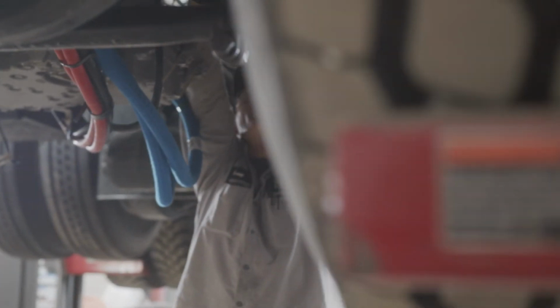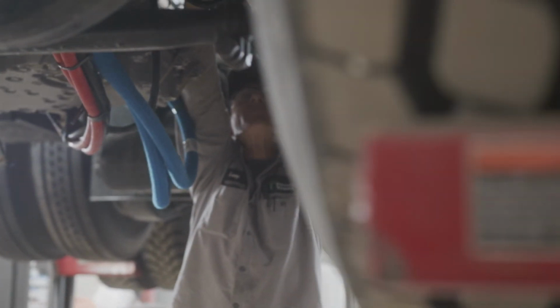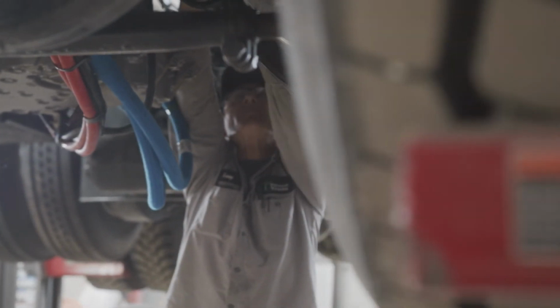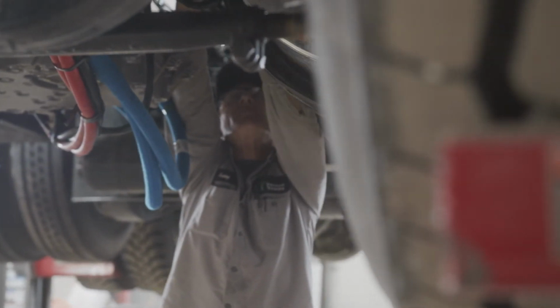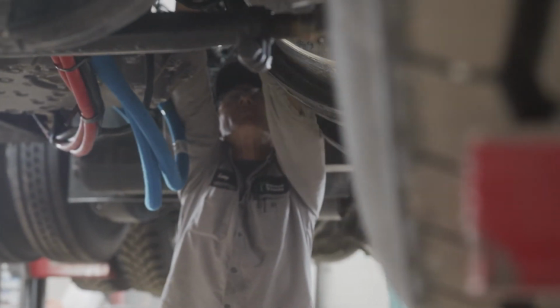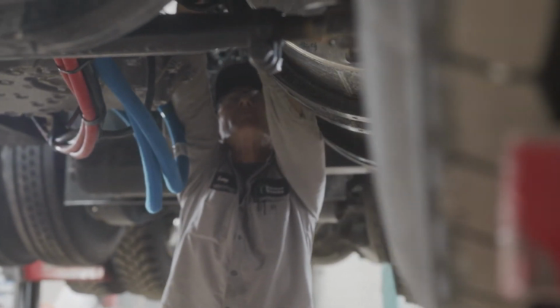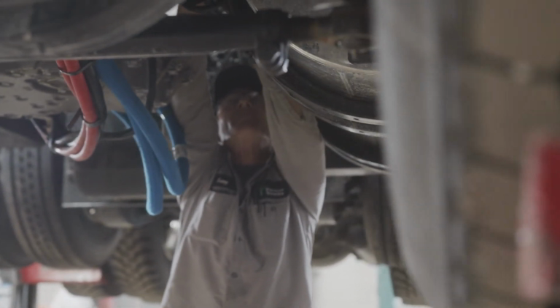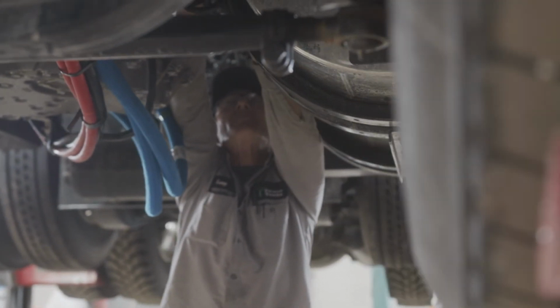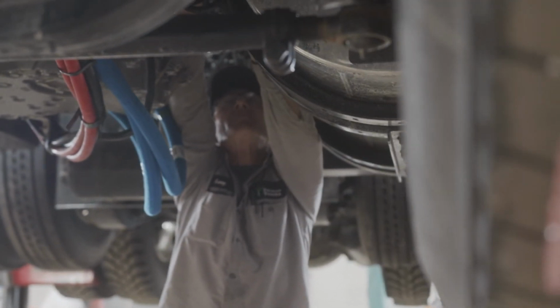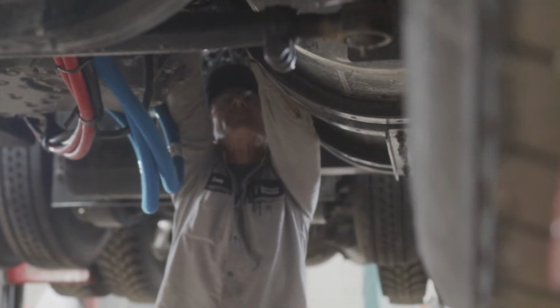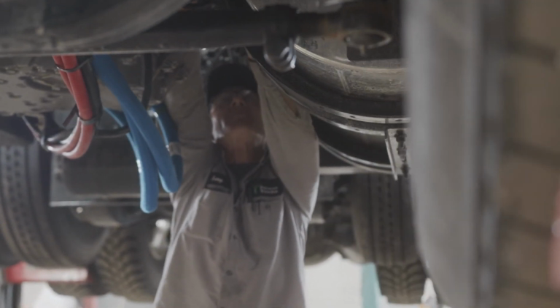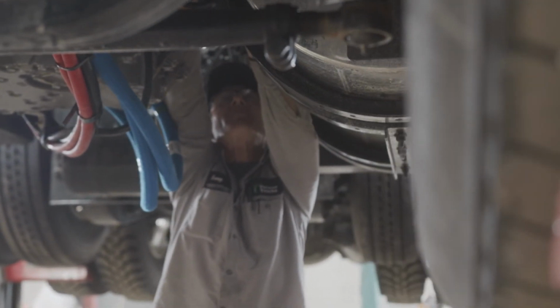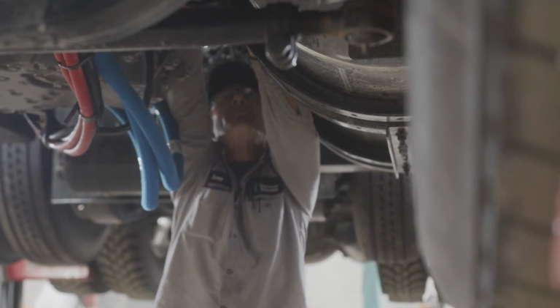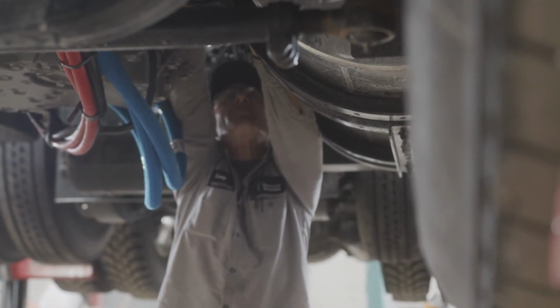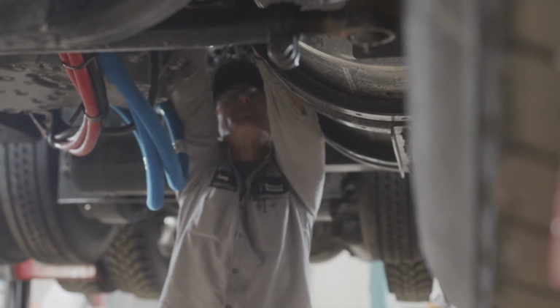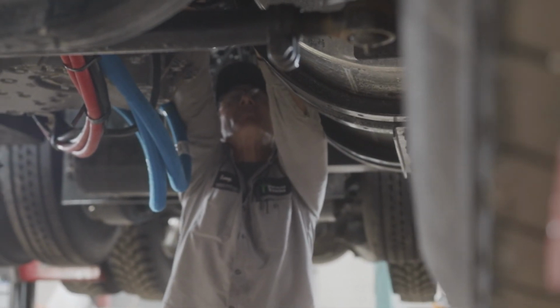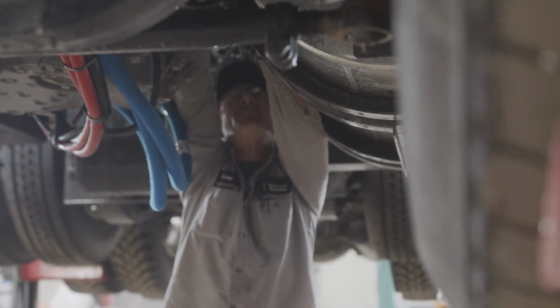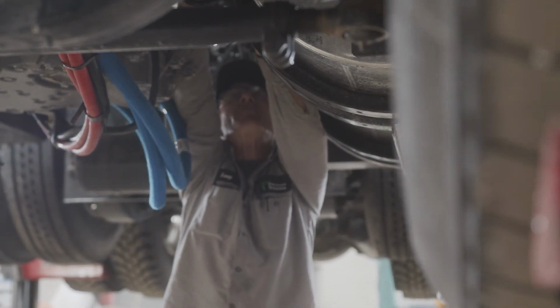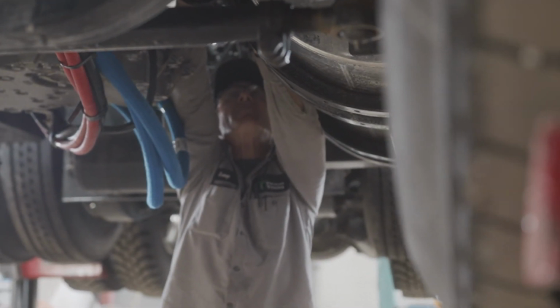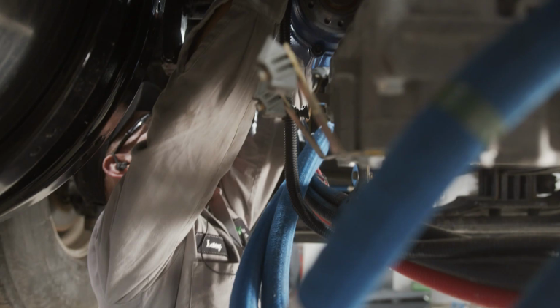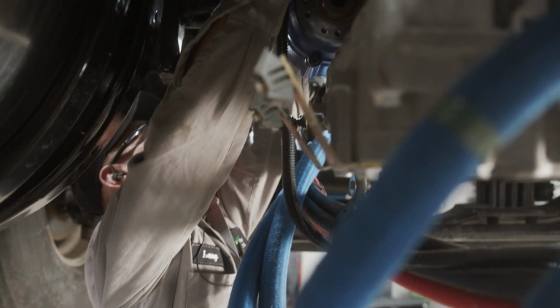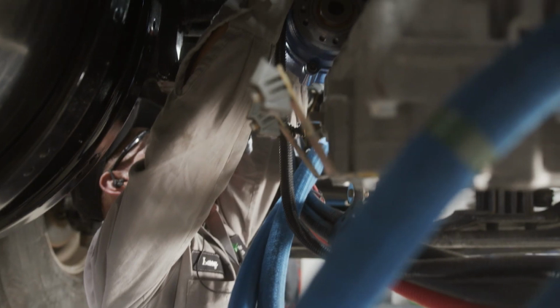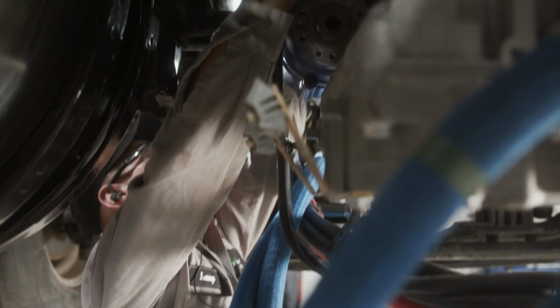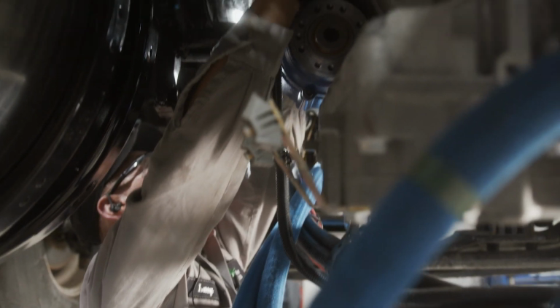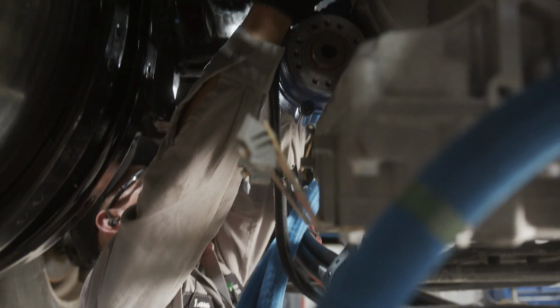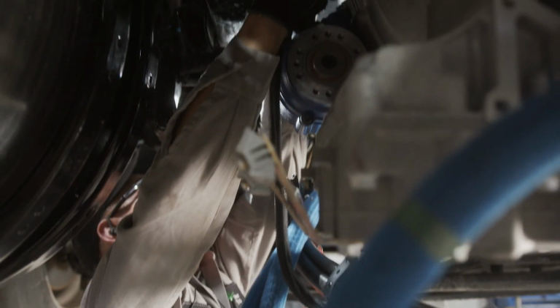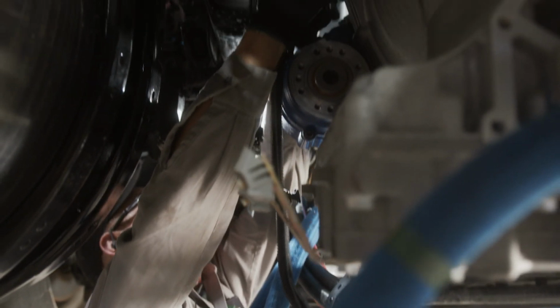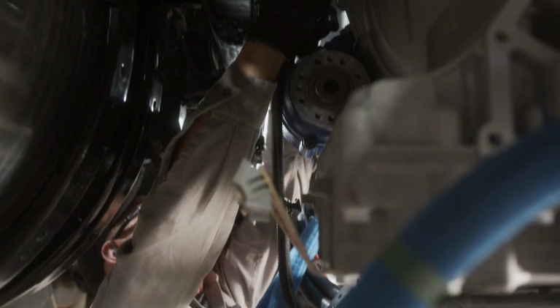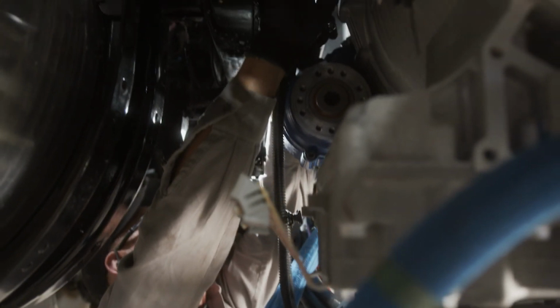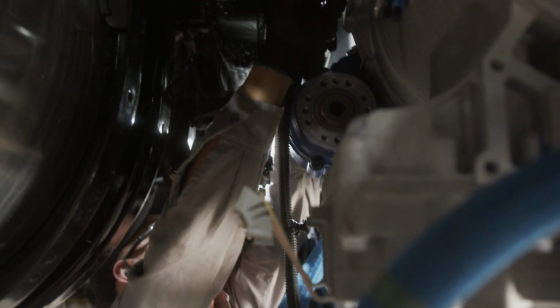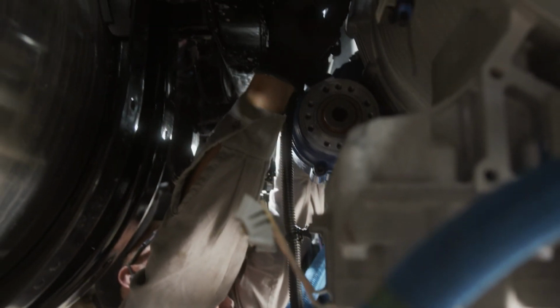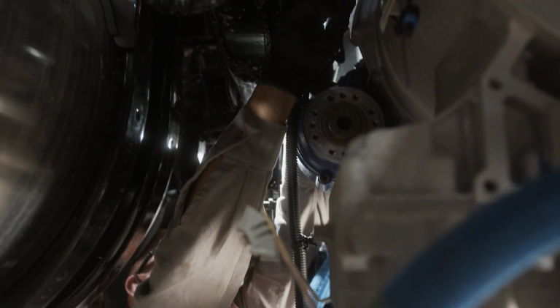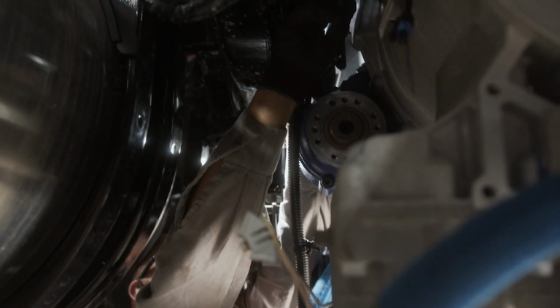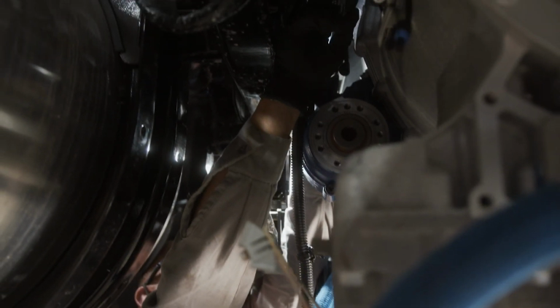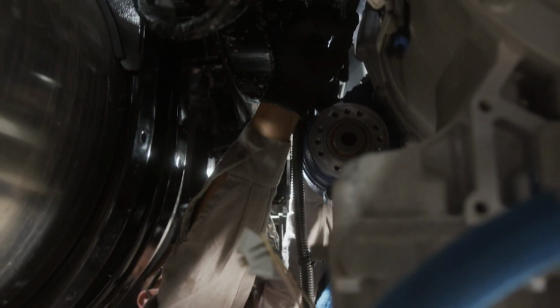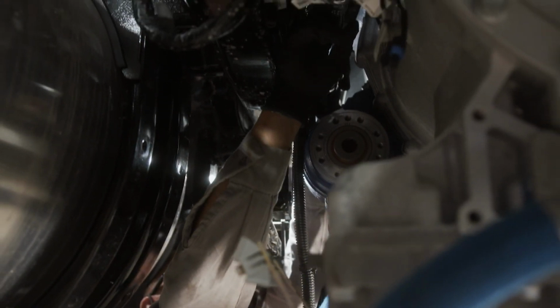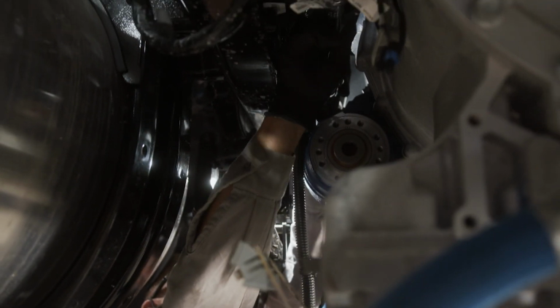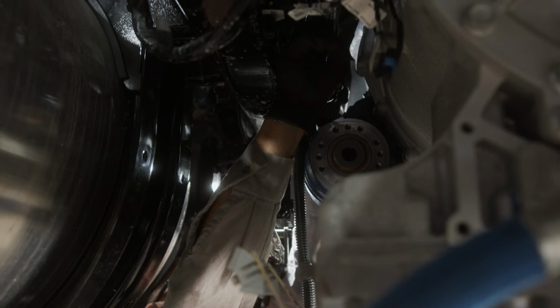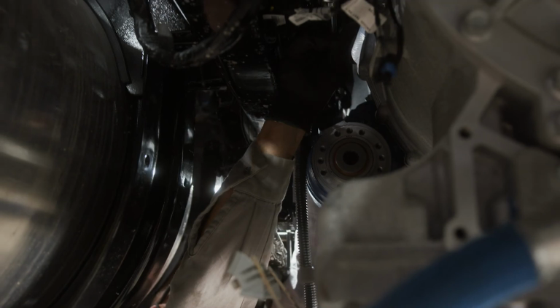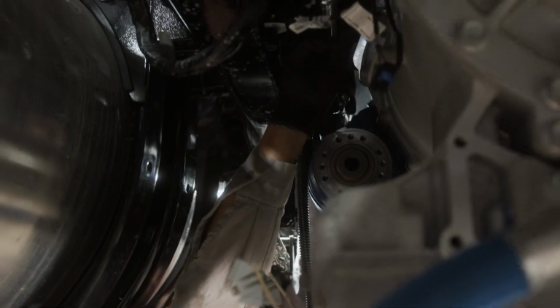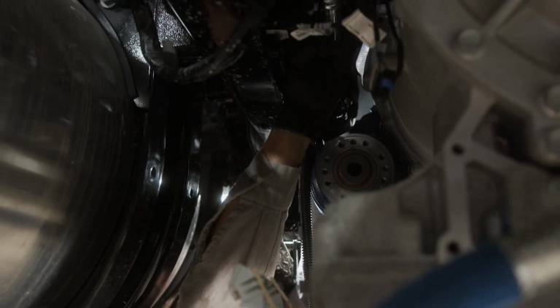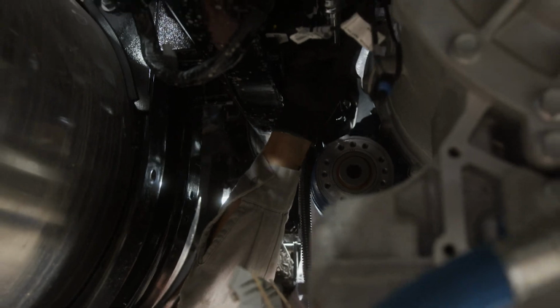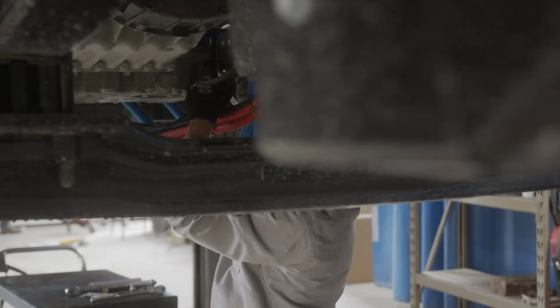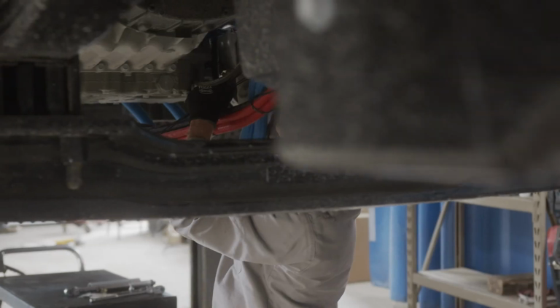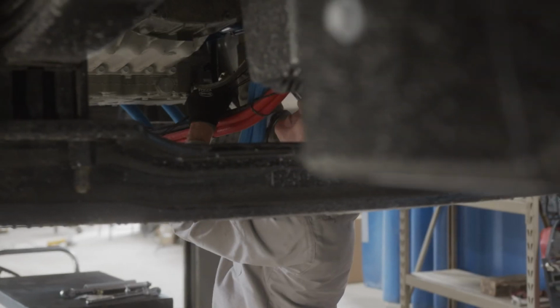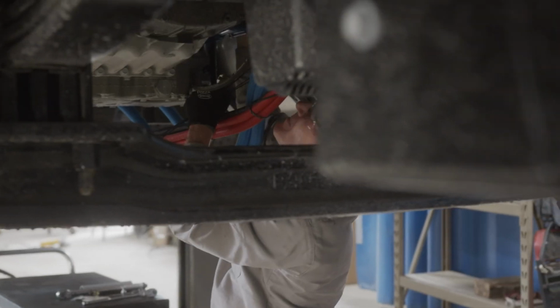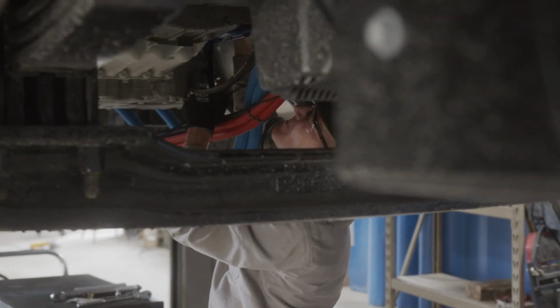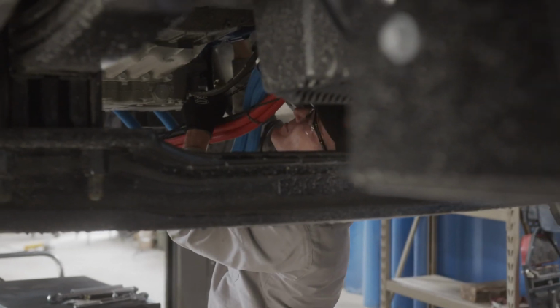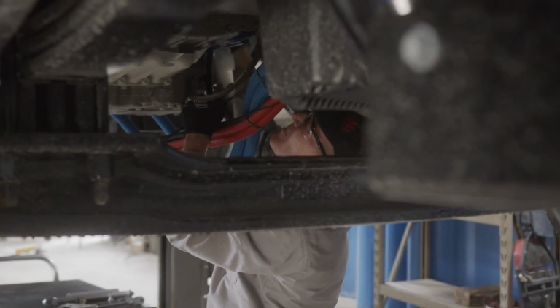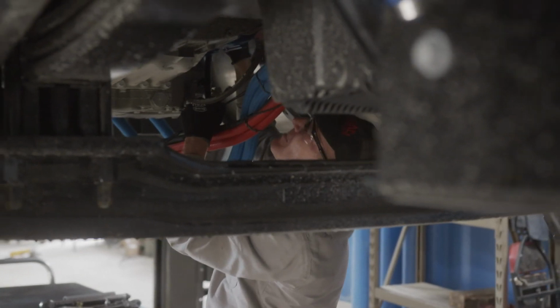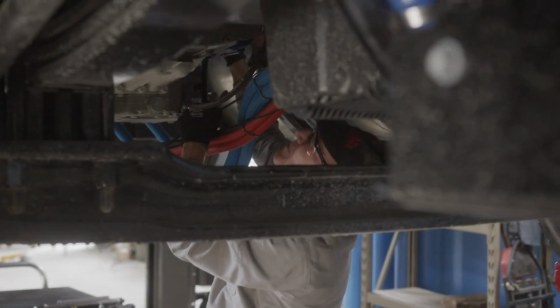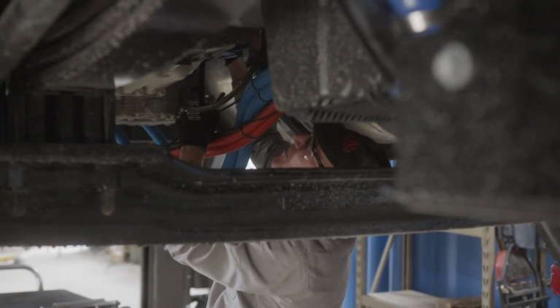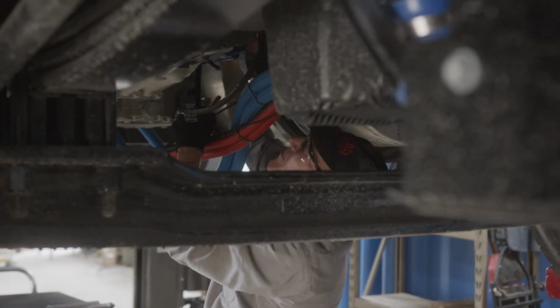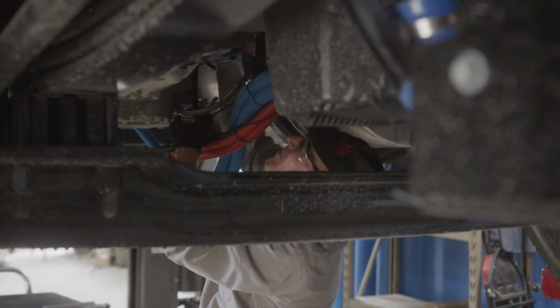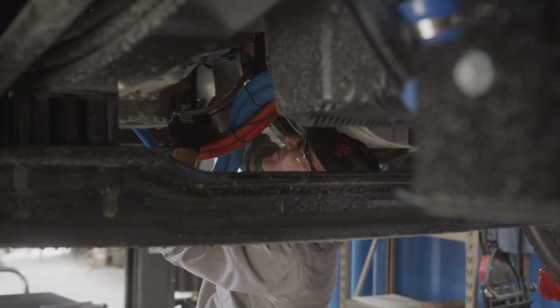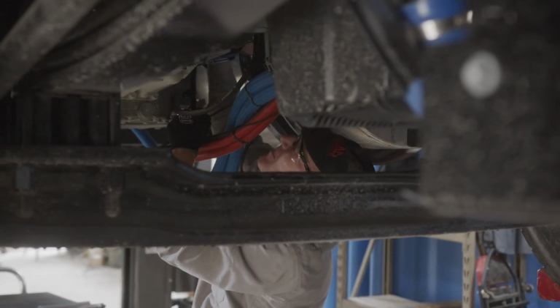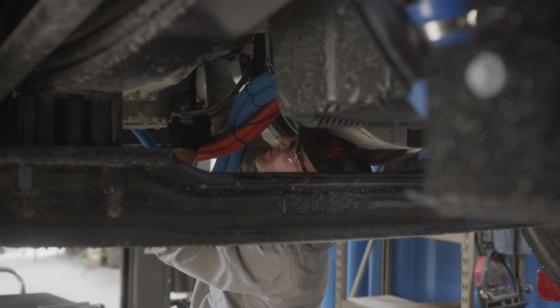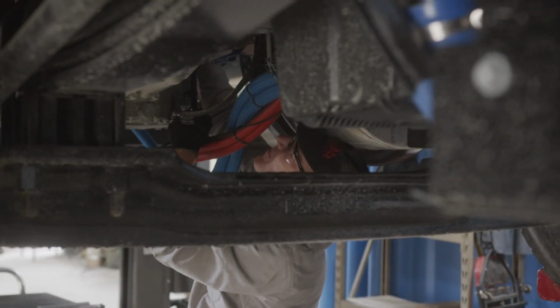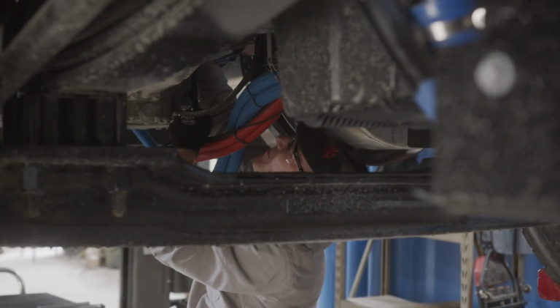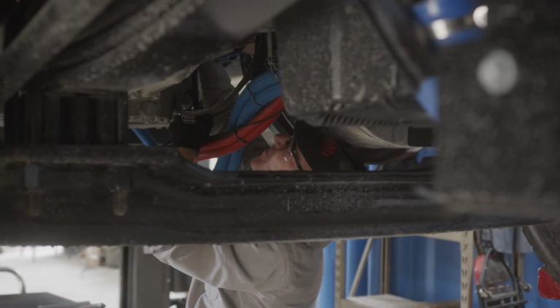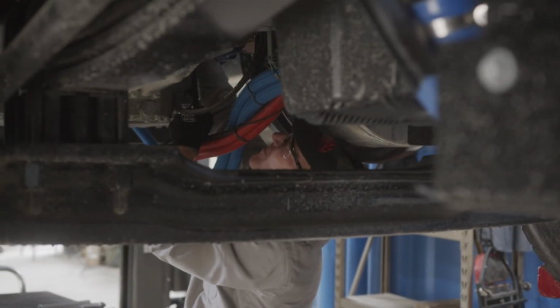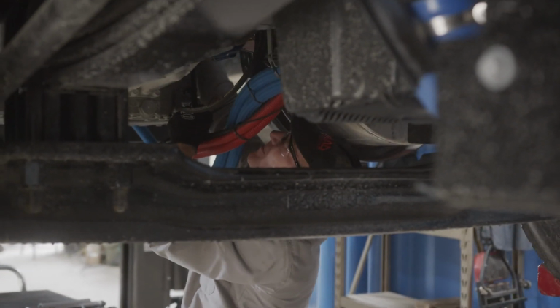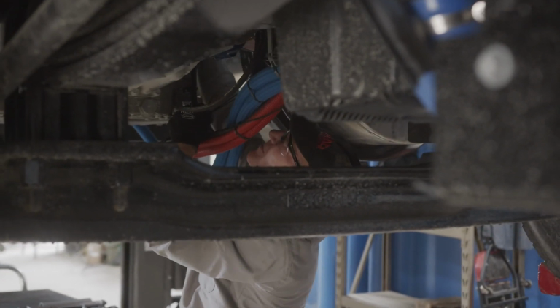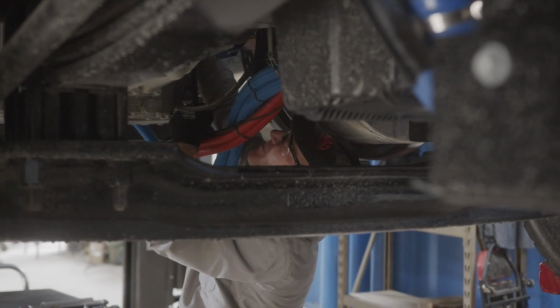Installation may vary depending on the chassis and transmission model. Please review provided instructions for more detail.